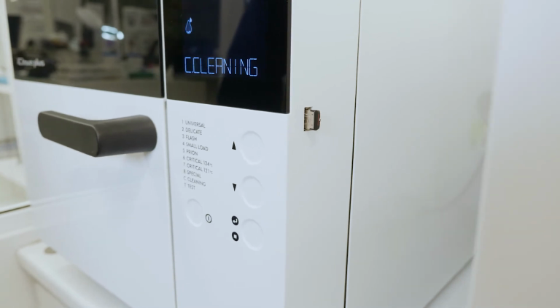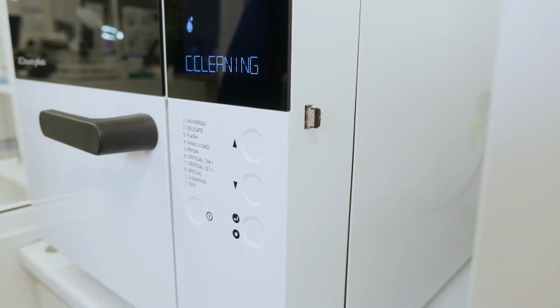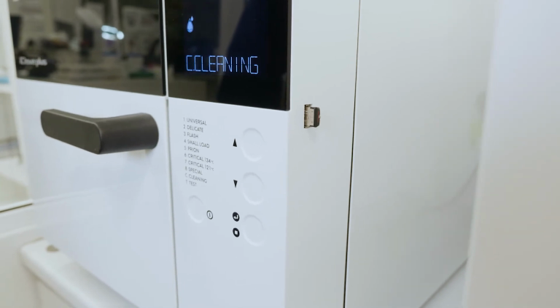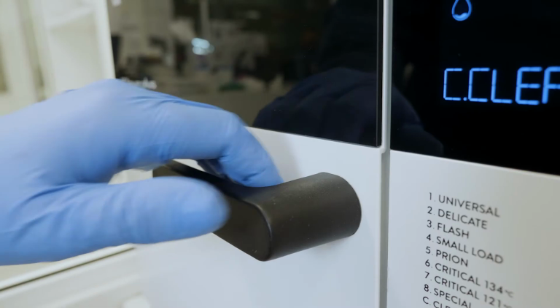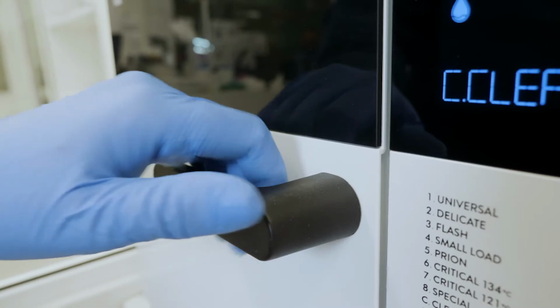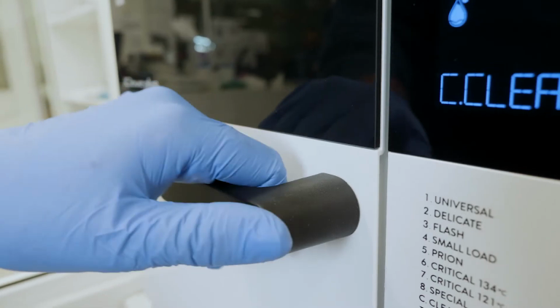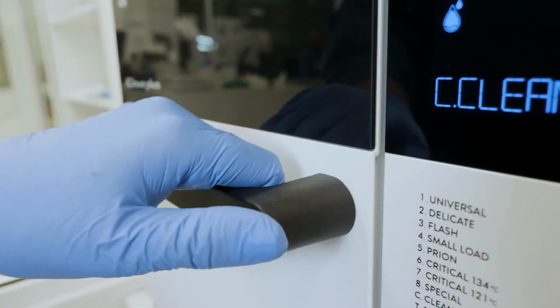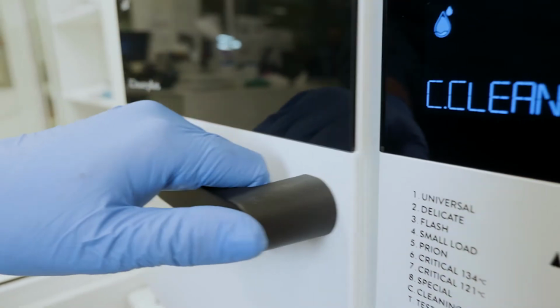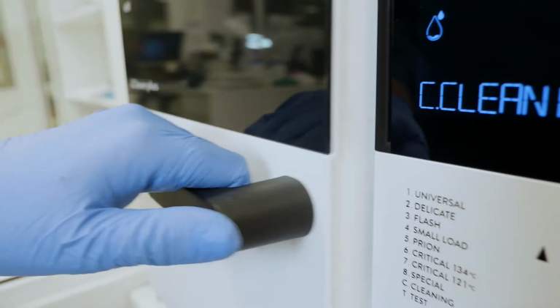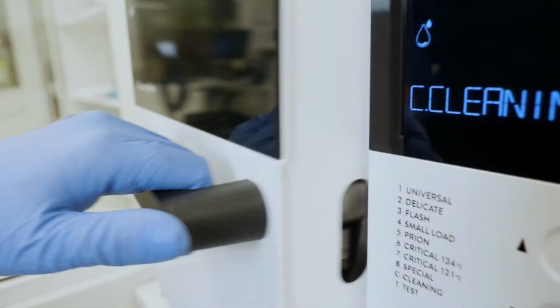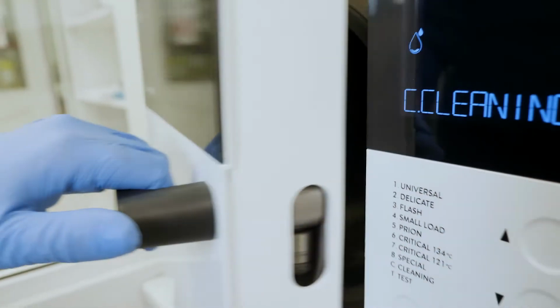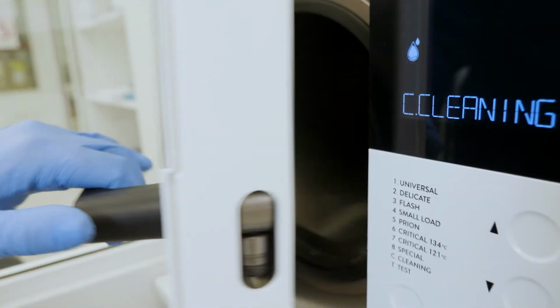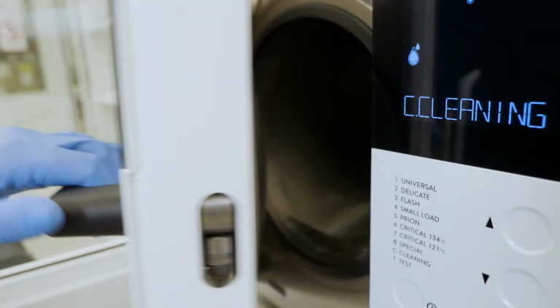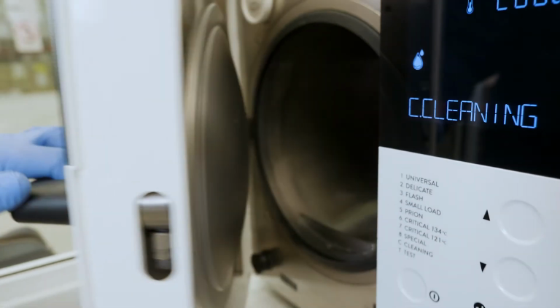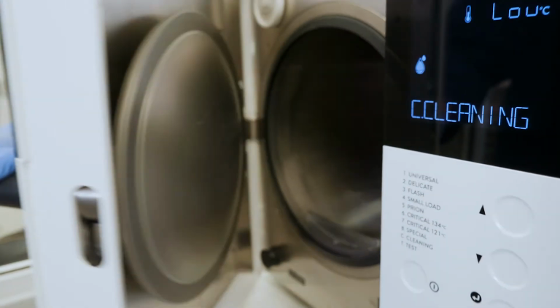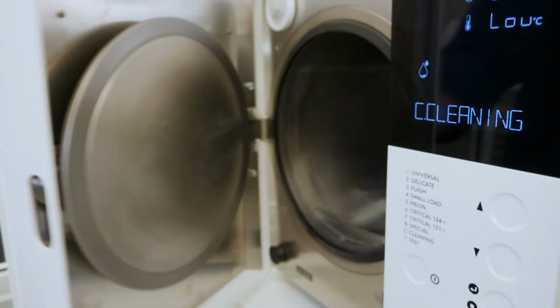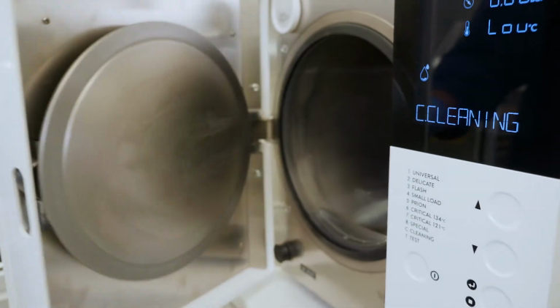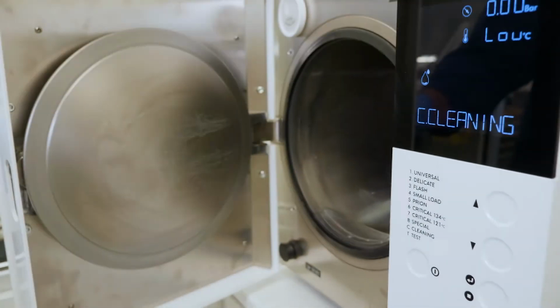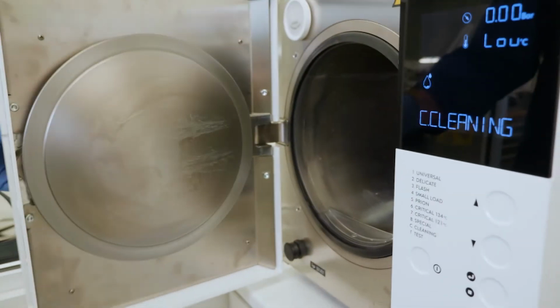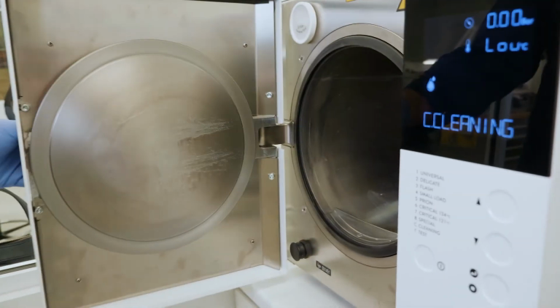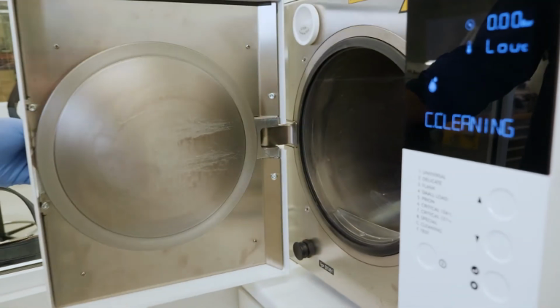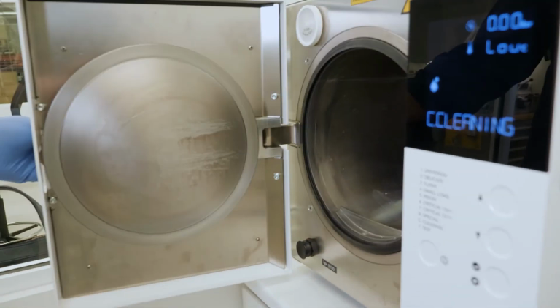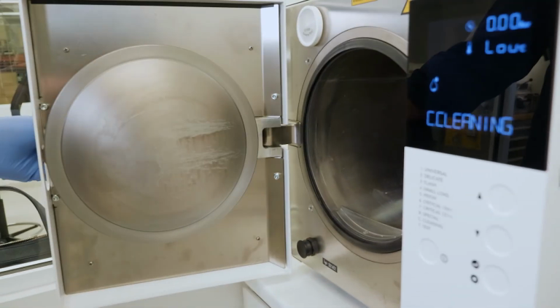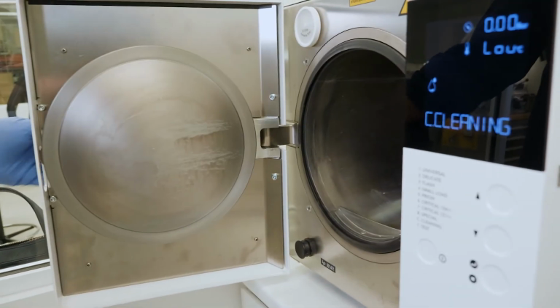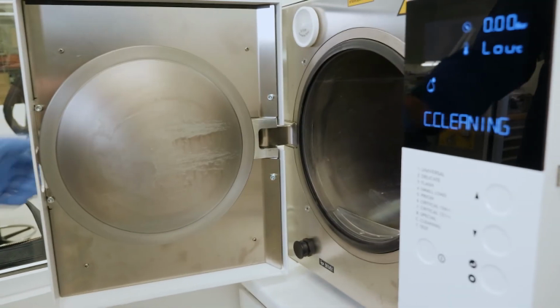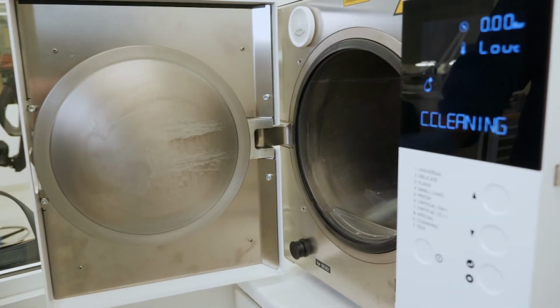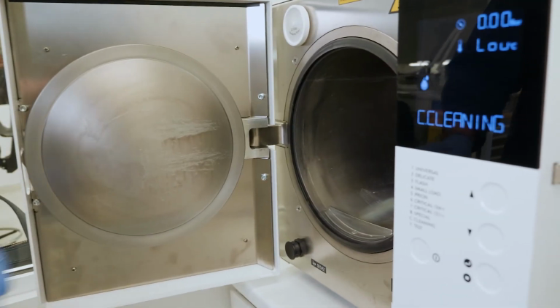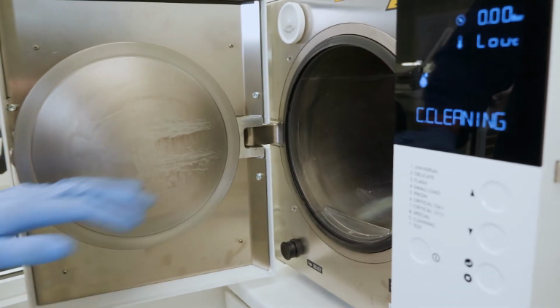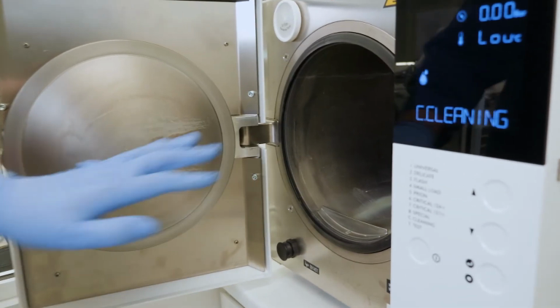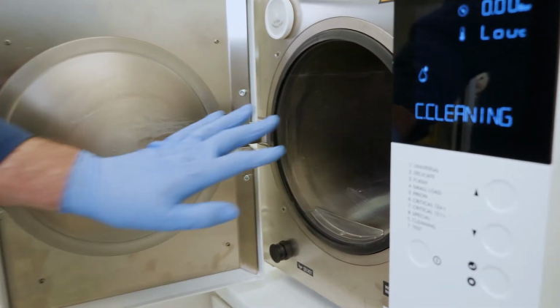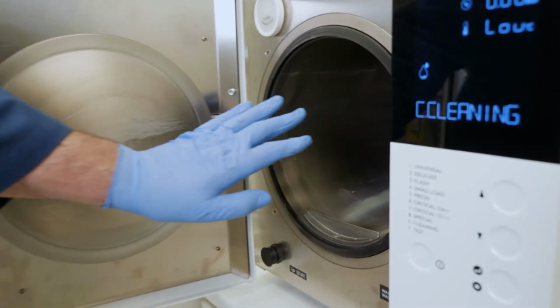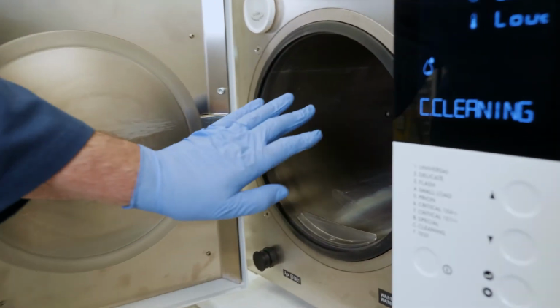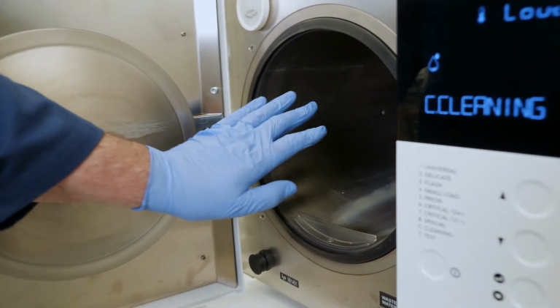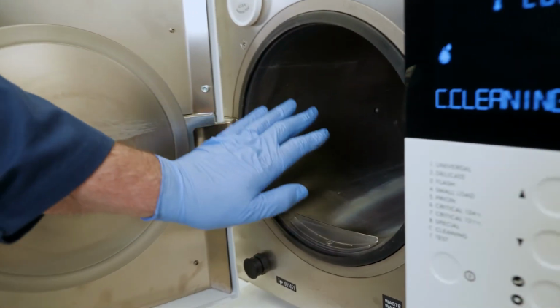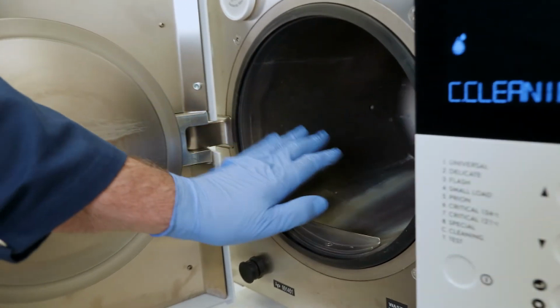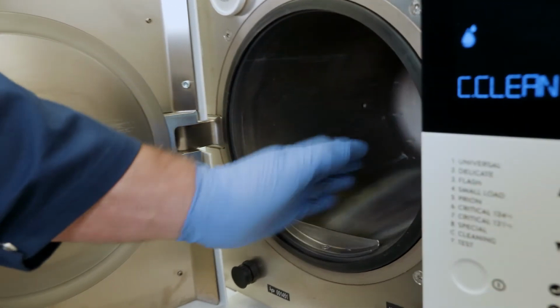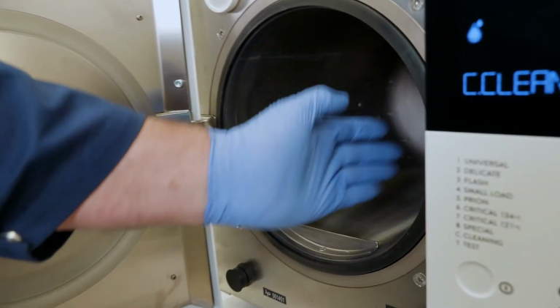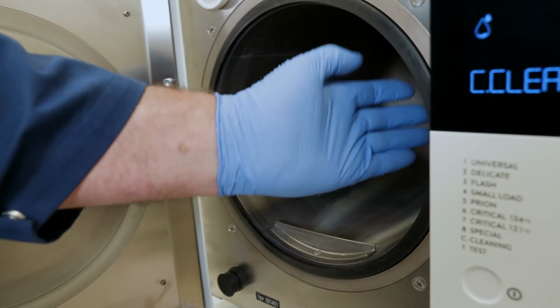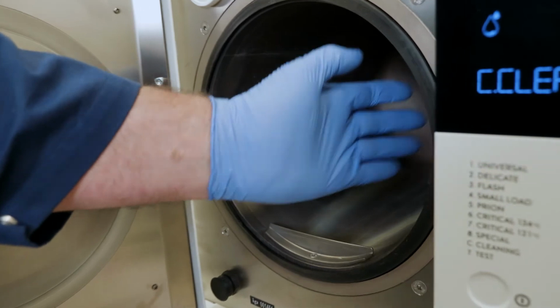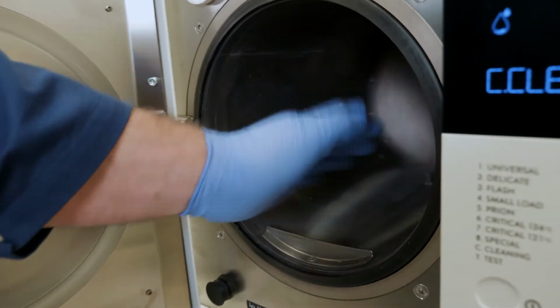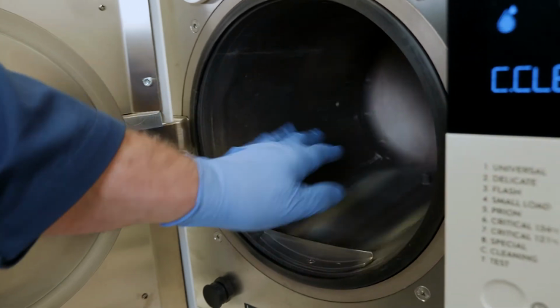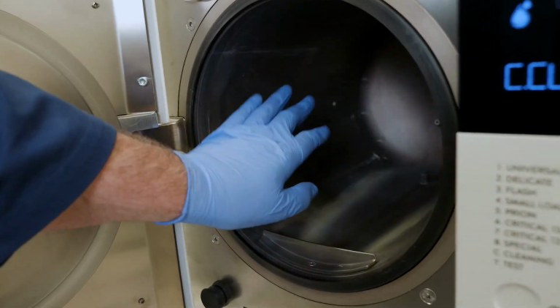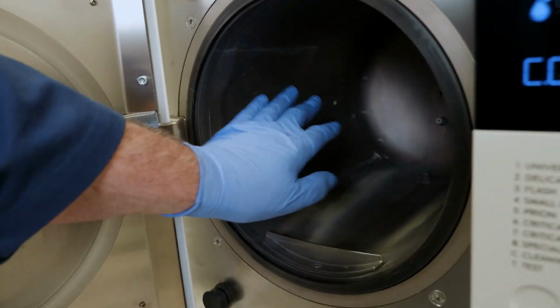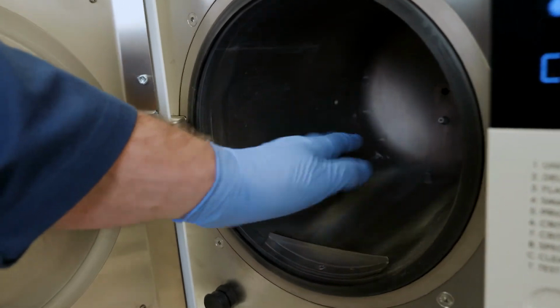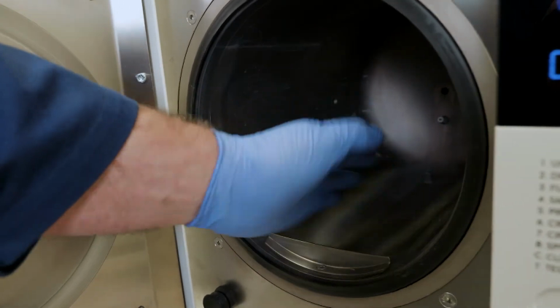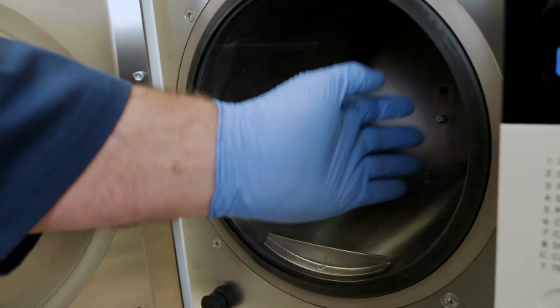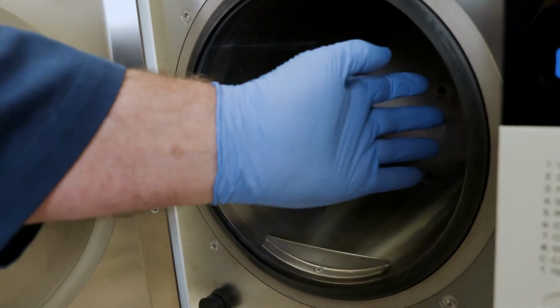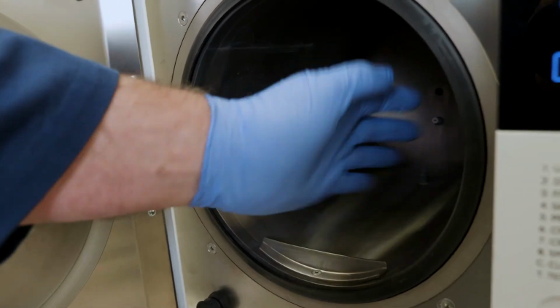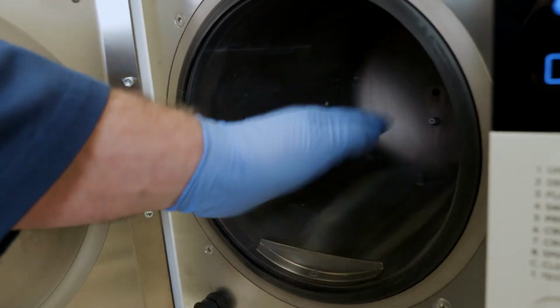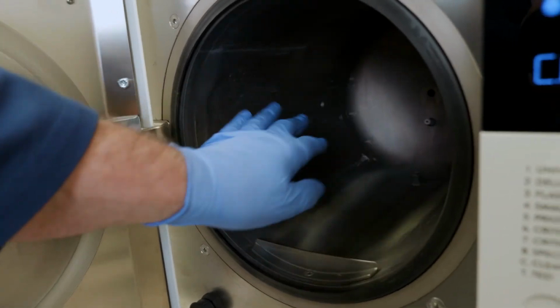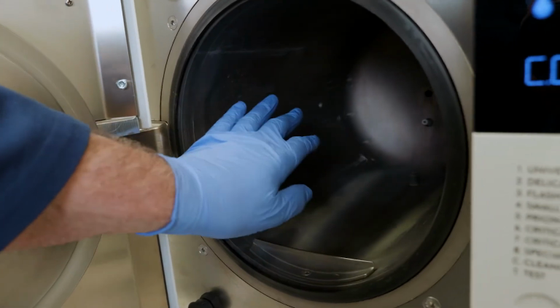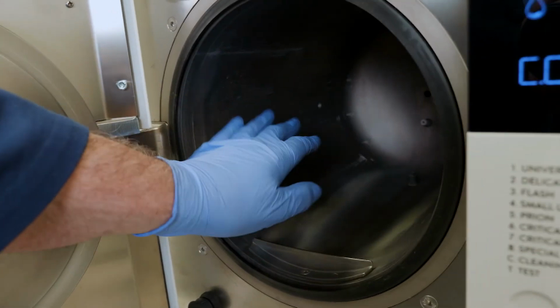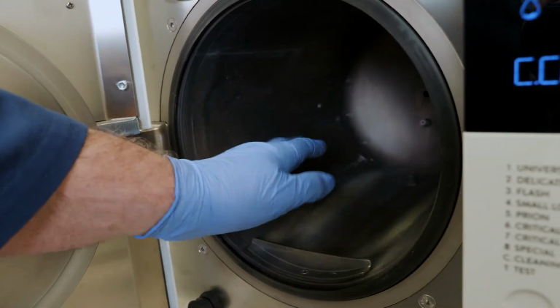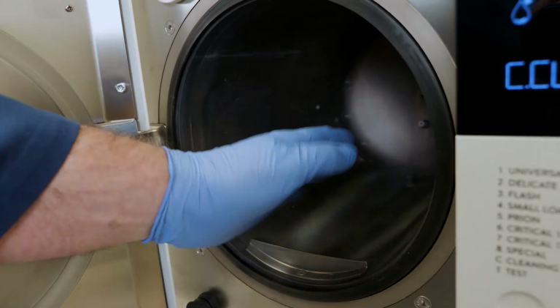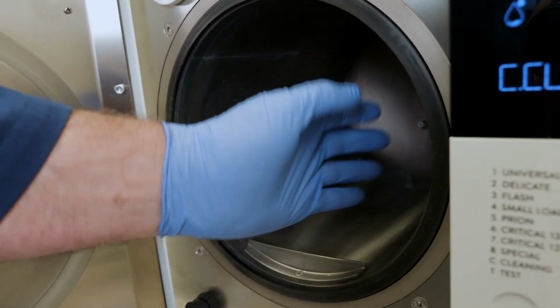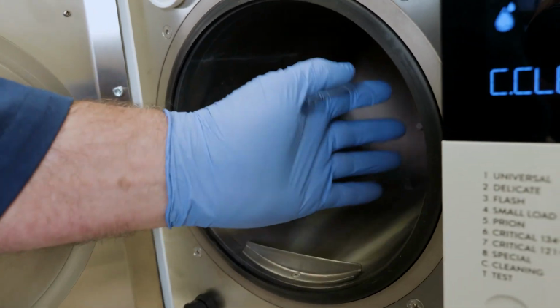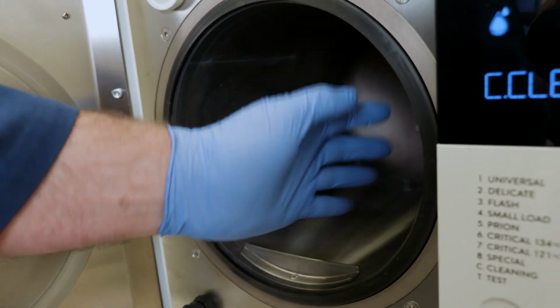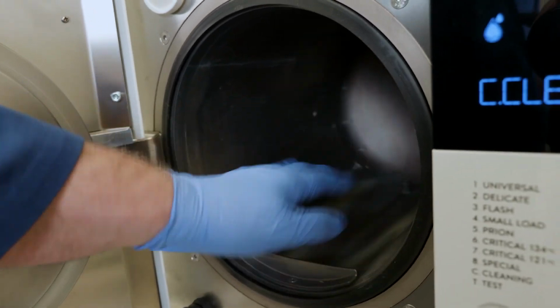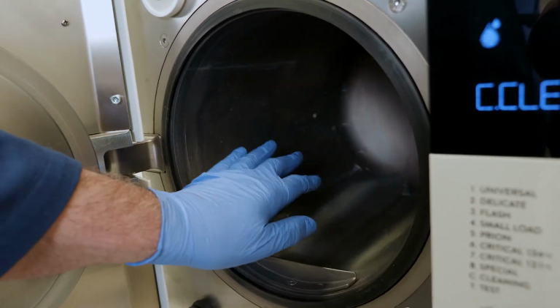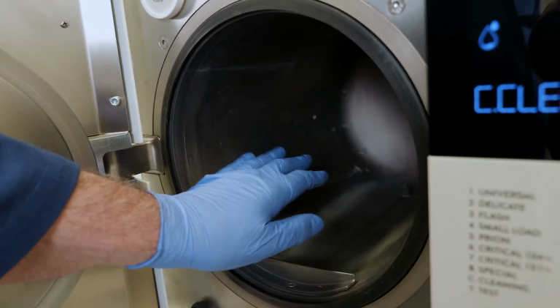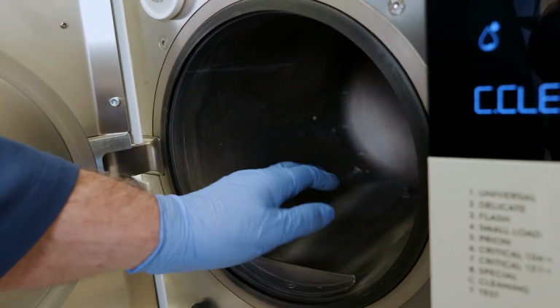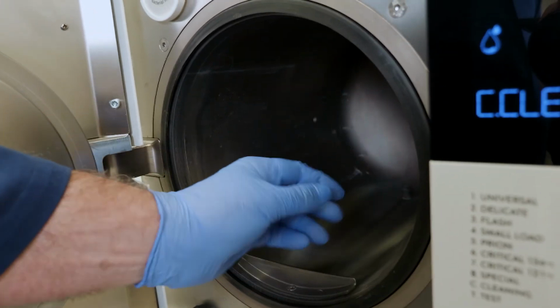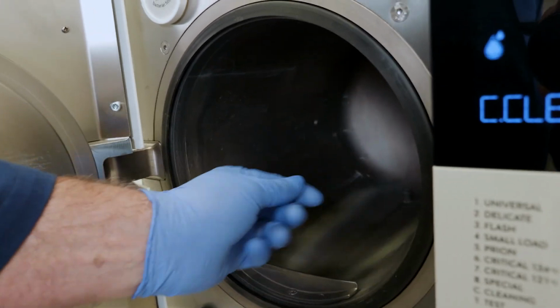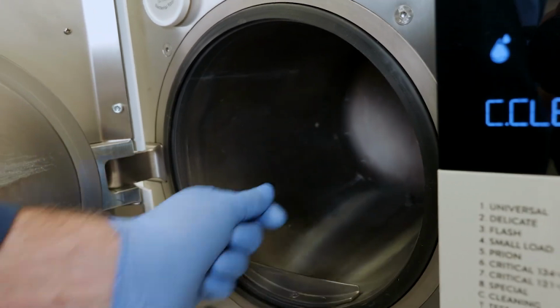At the end of the cycle, open the door and wipe the chamber with a clean cloth — a paper towel damped with demineralised water.